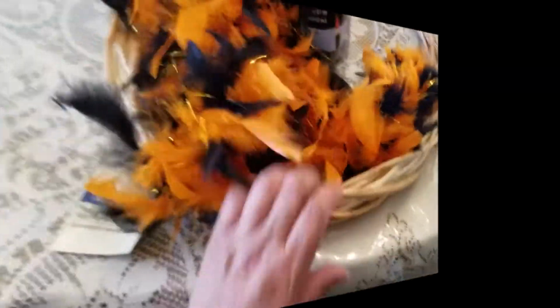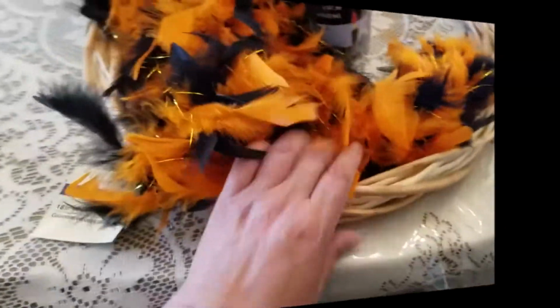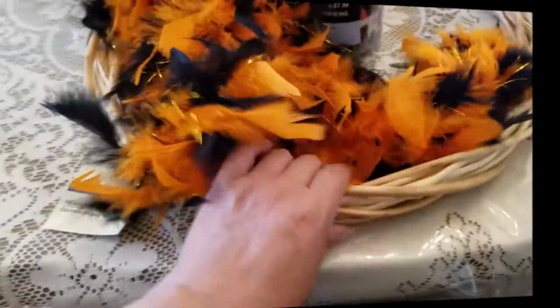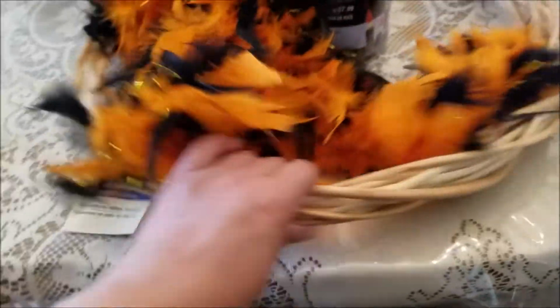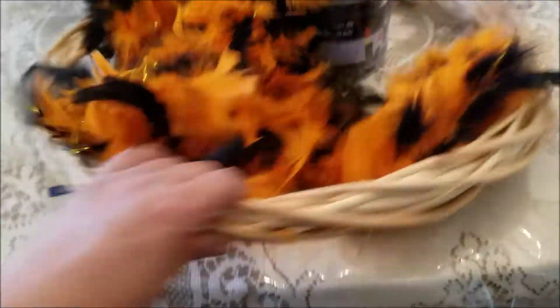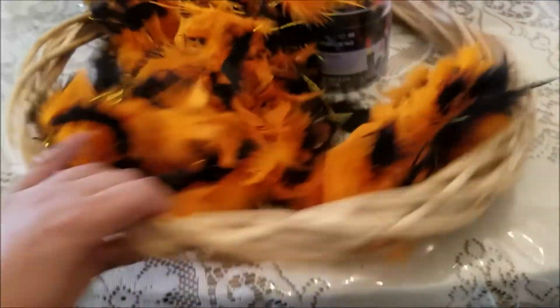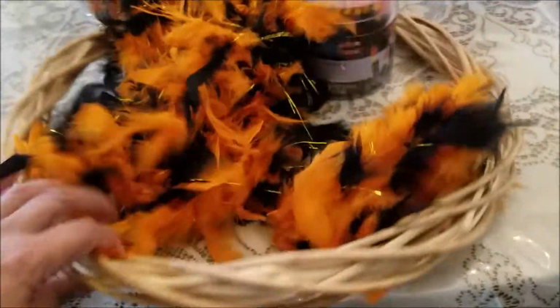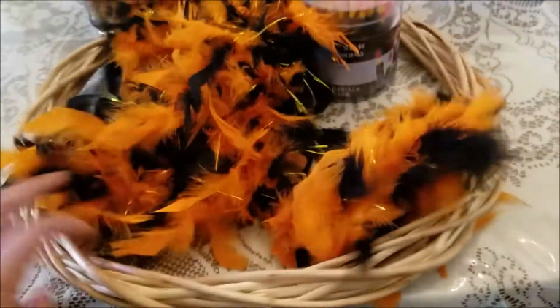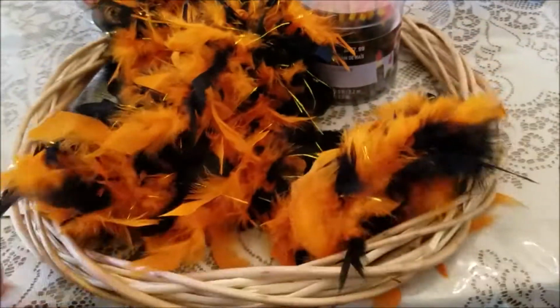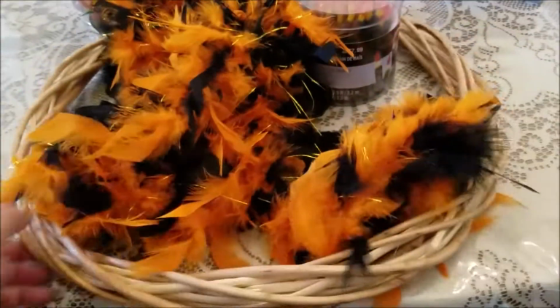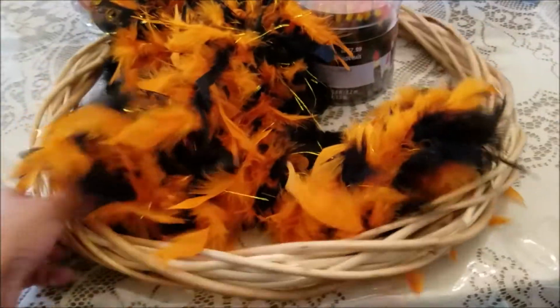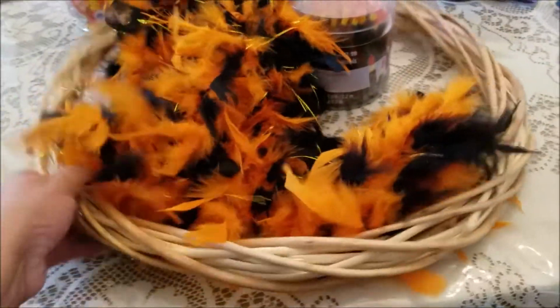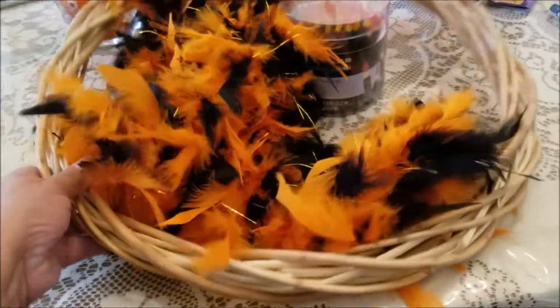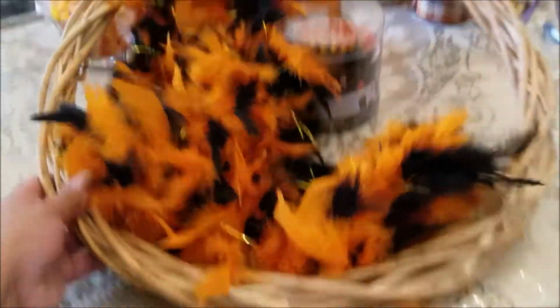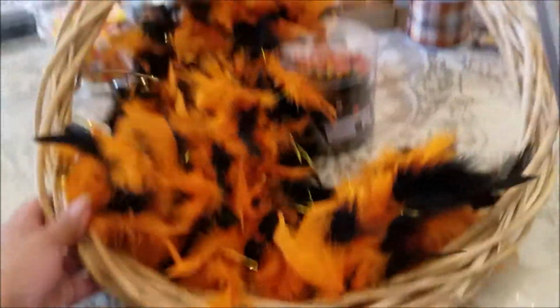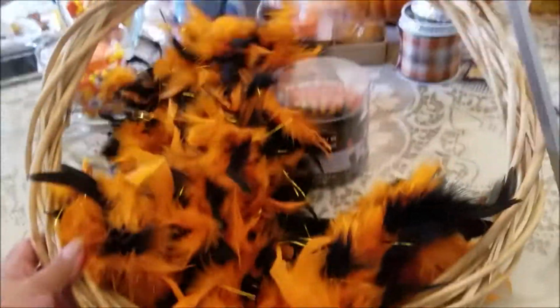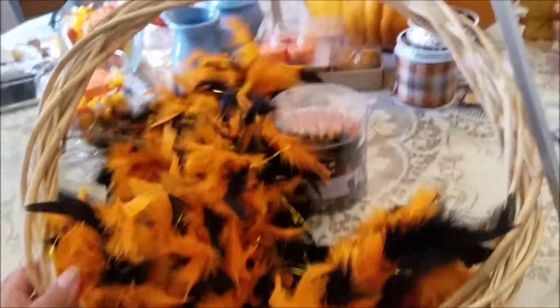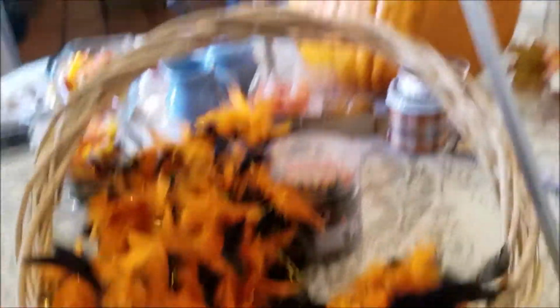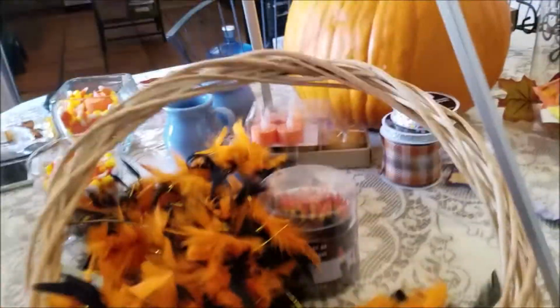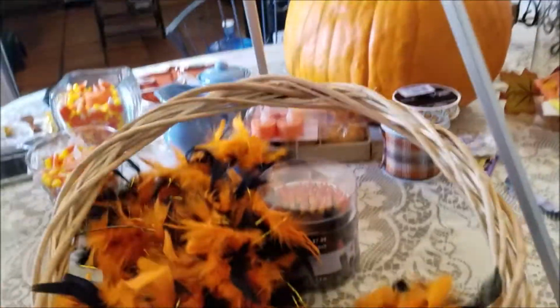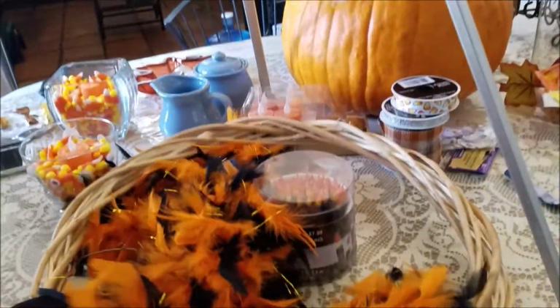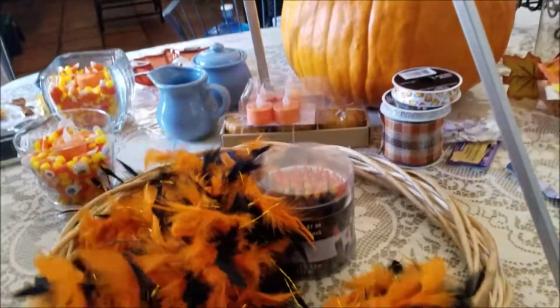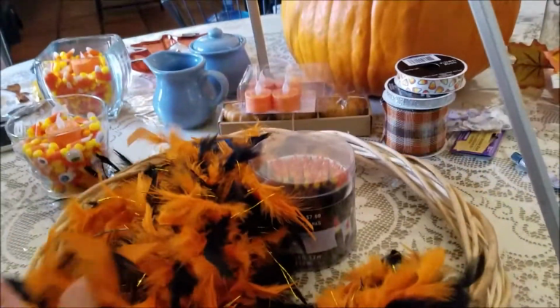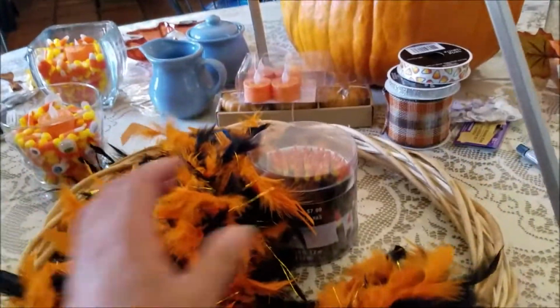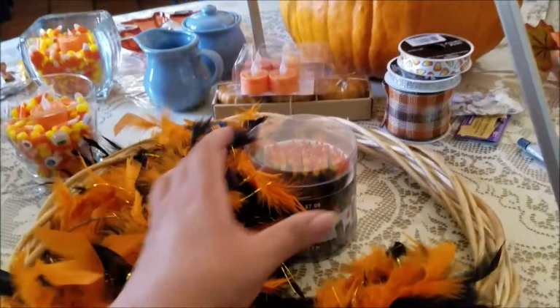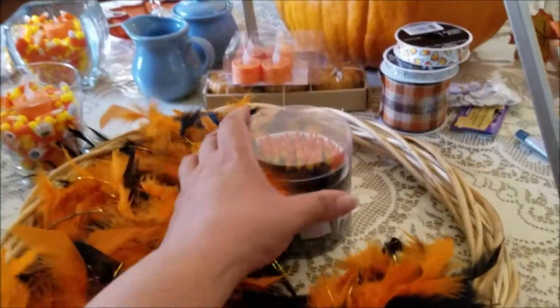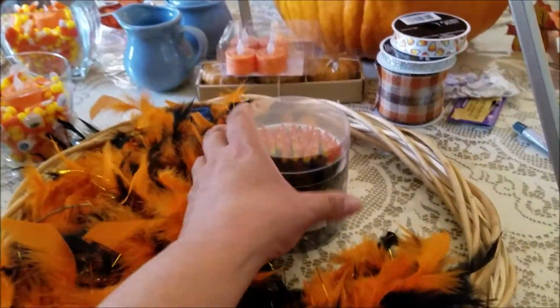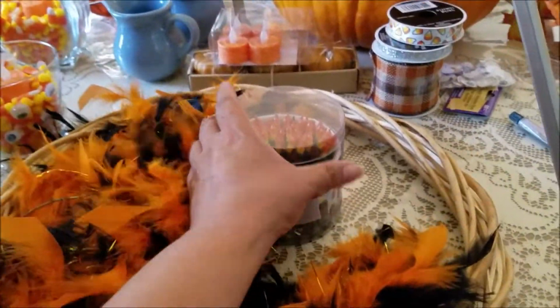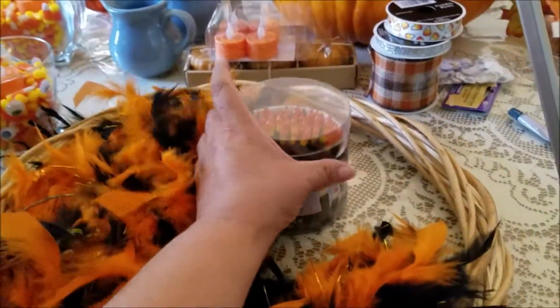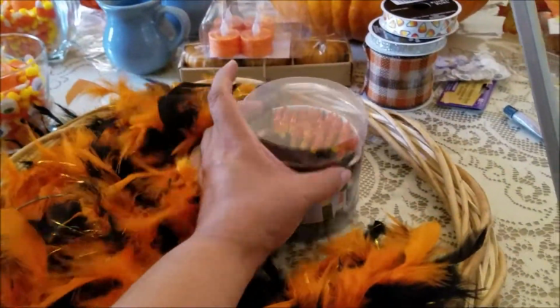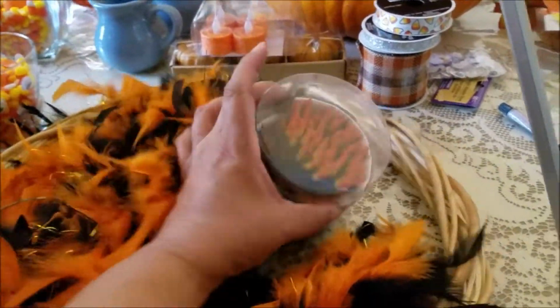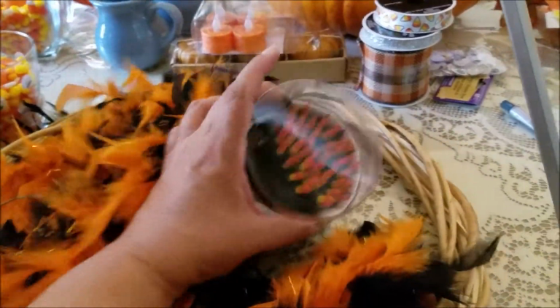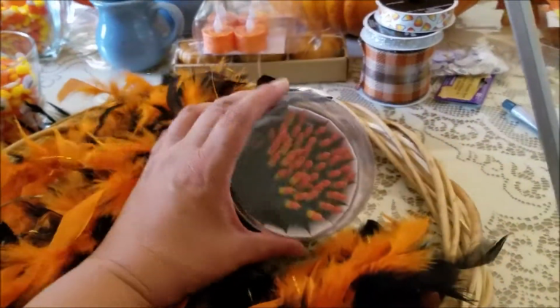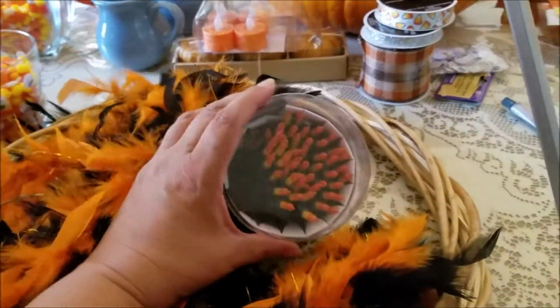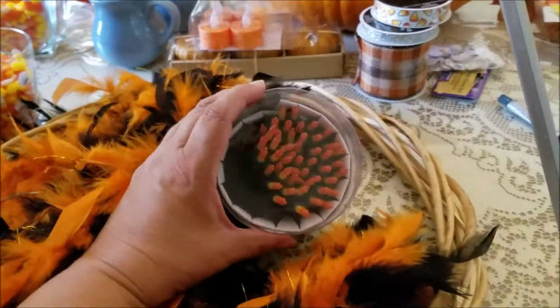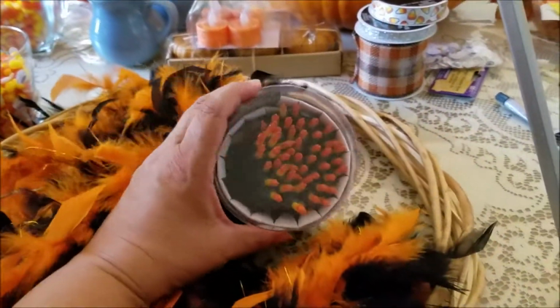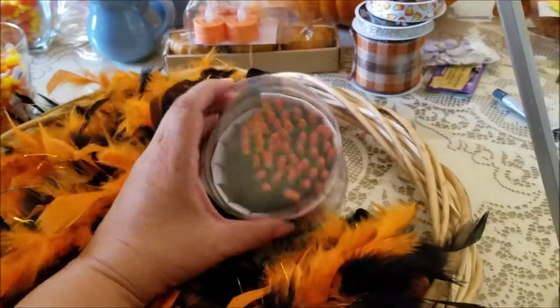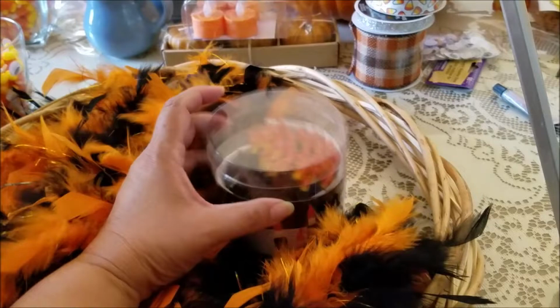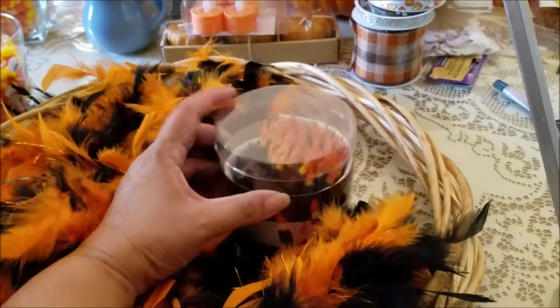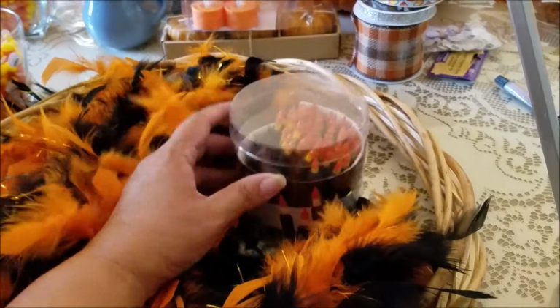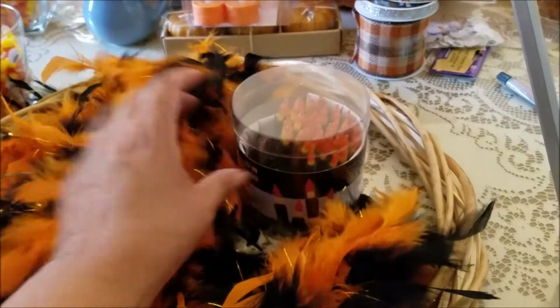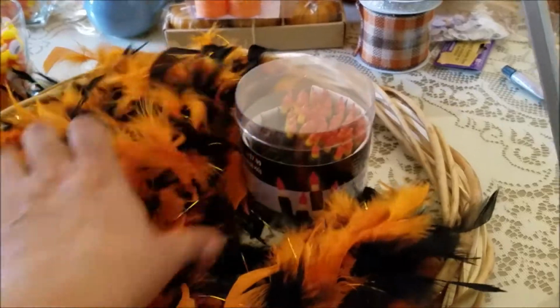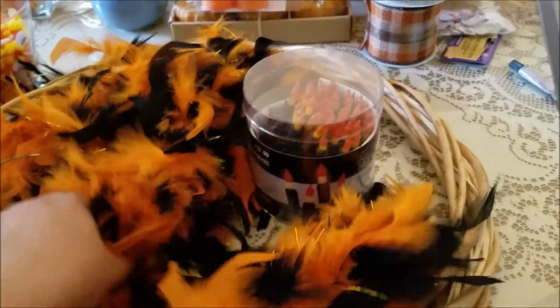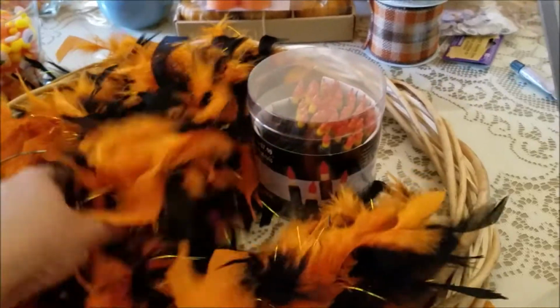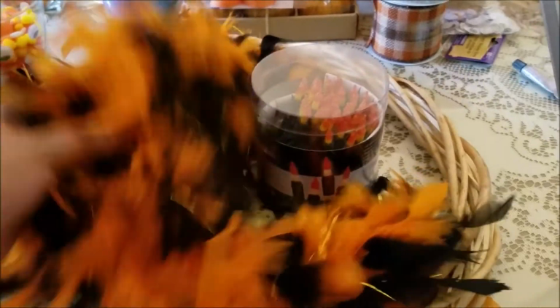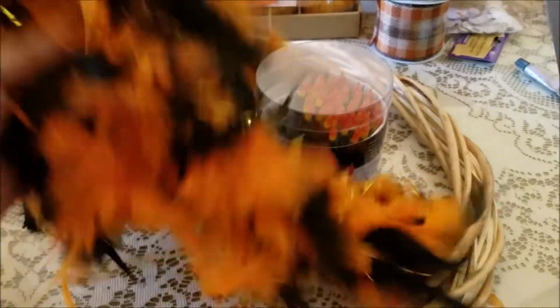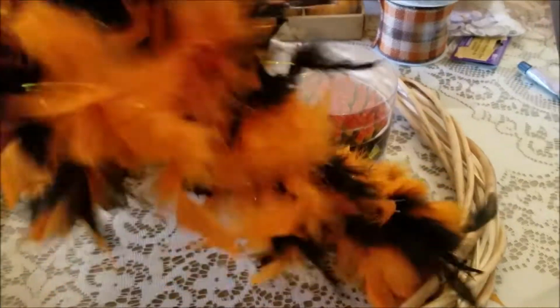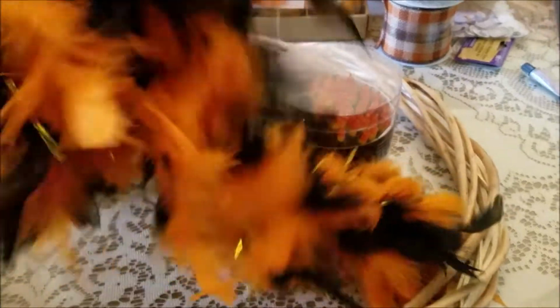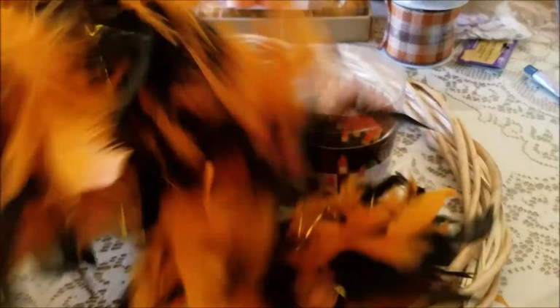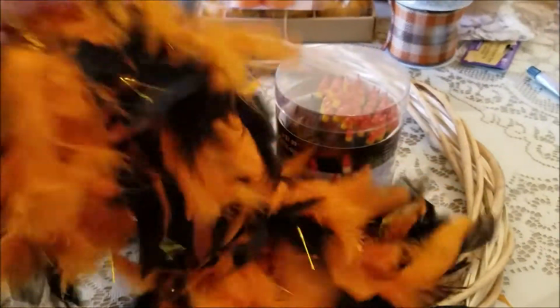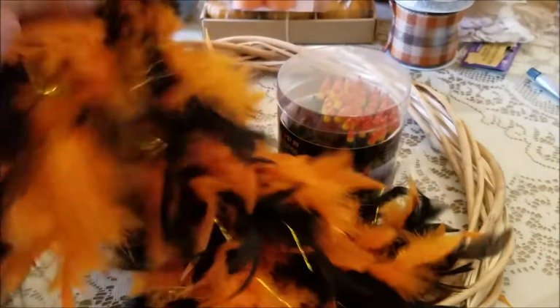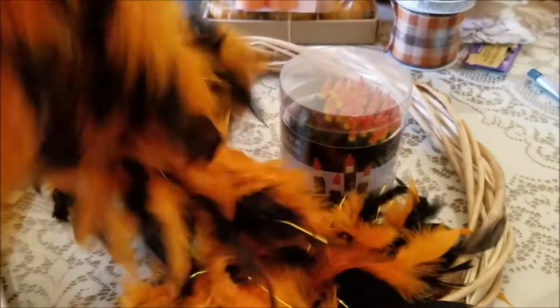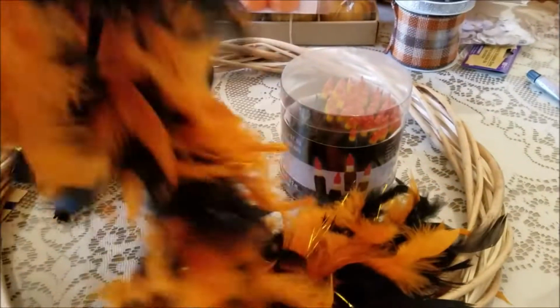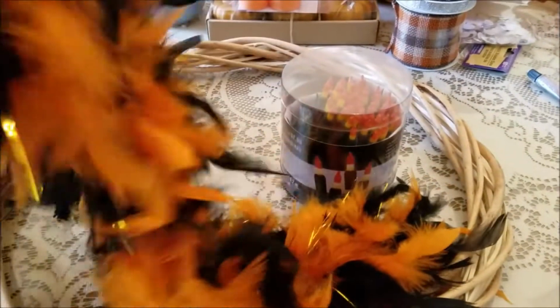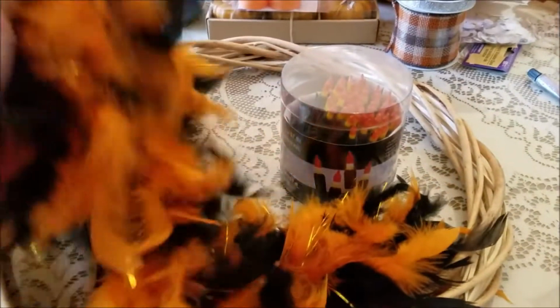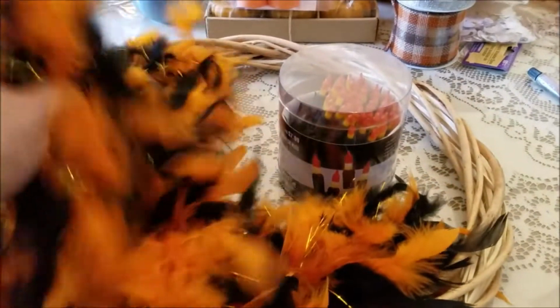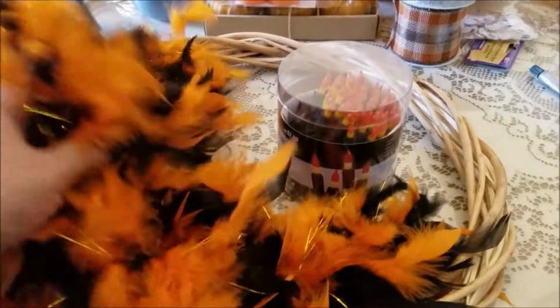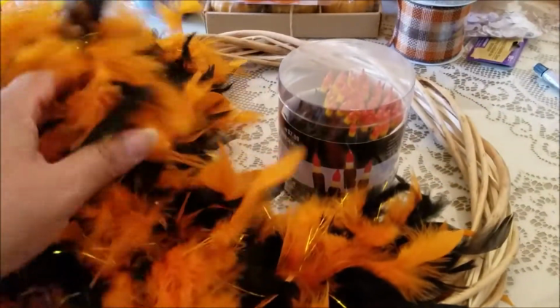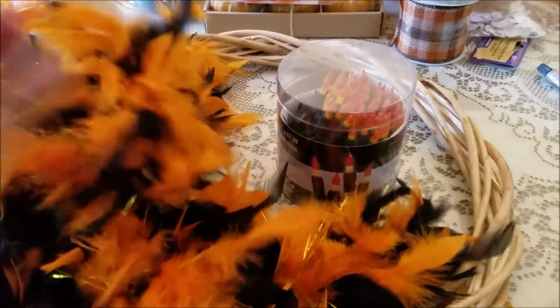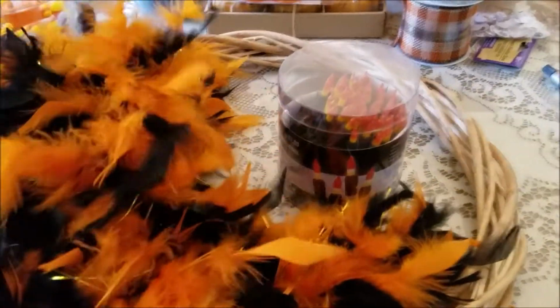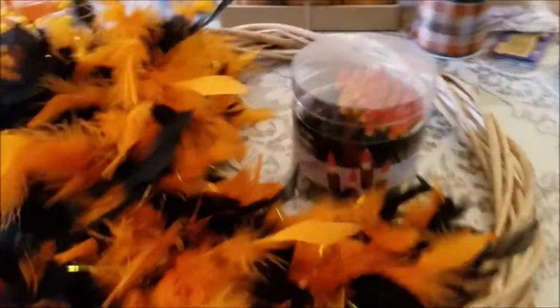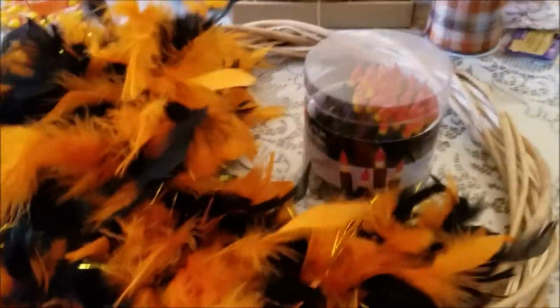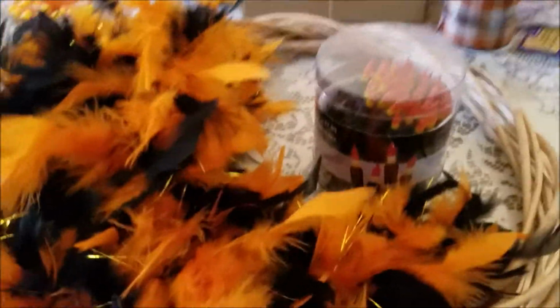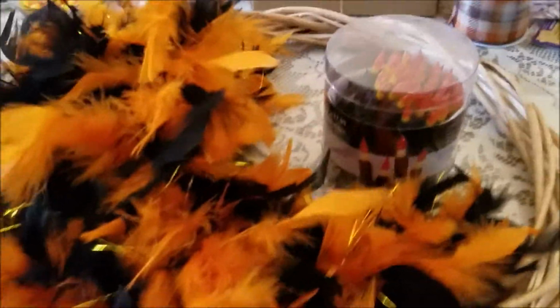A wicker wreath, candy corn lights, and a feather bow of plumes.